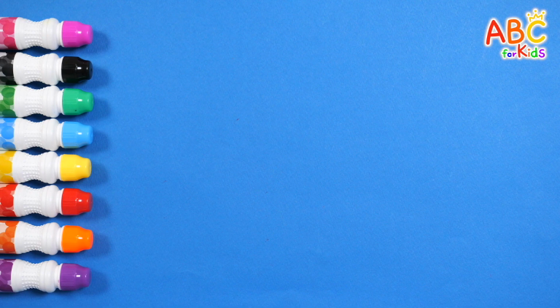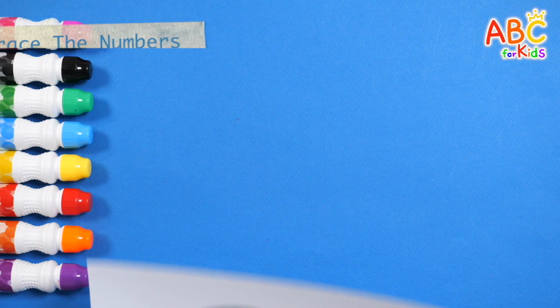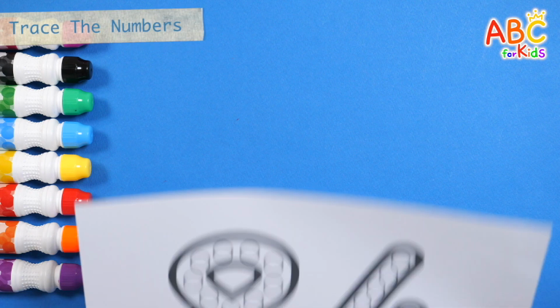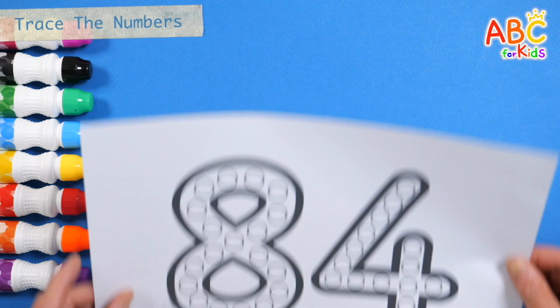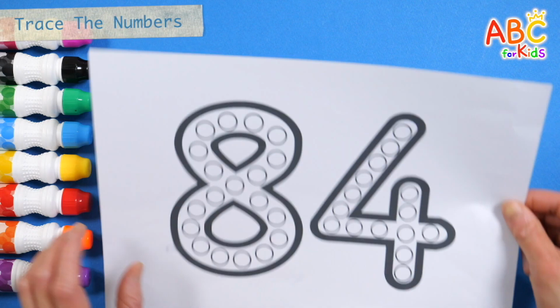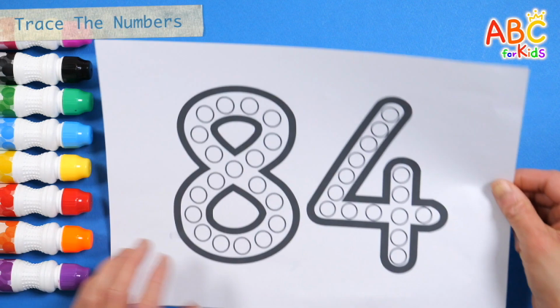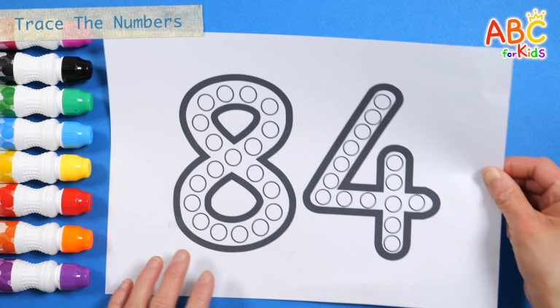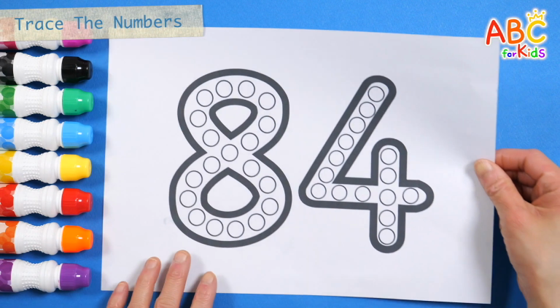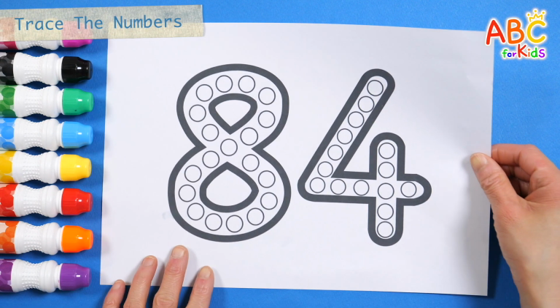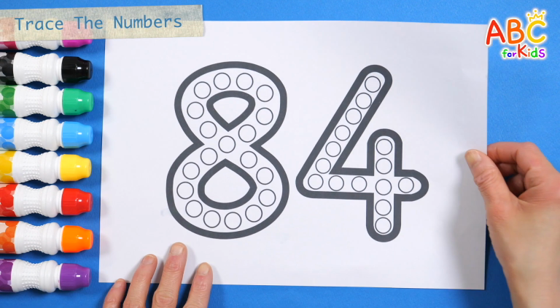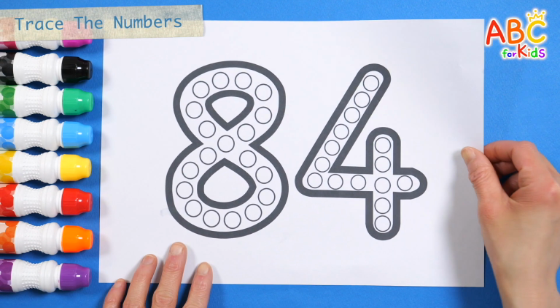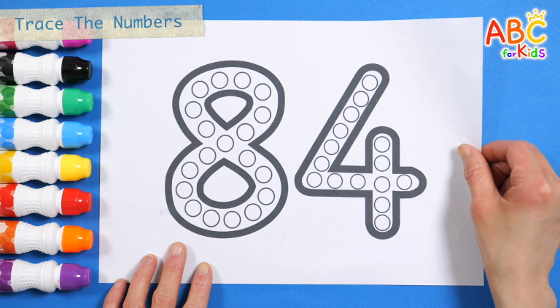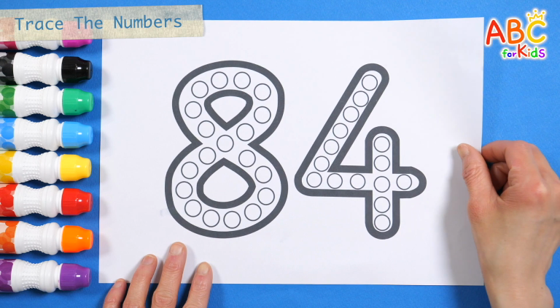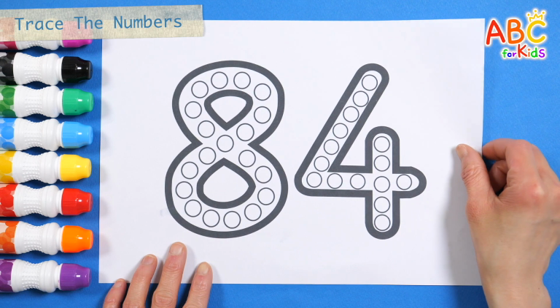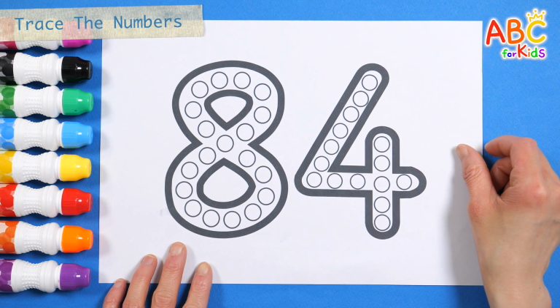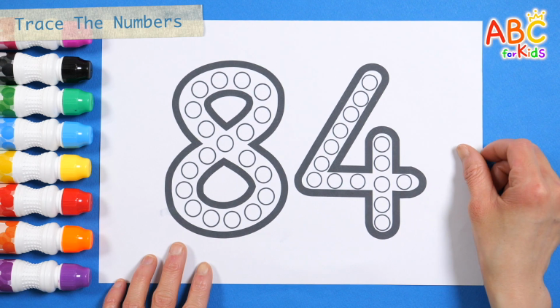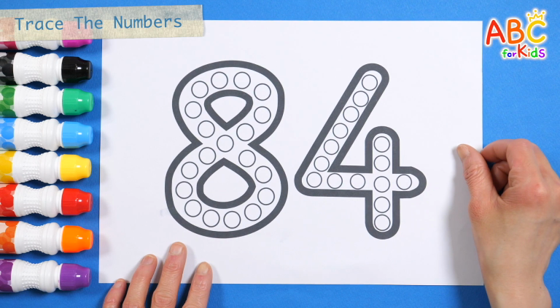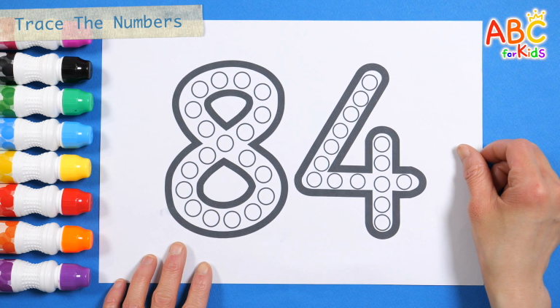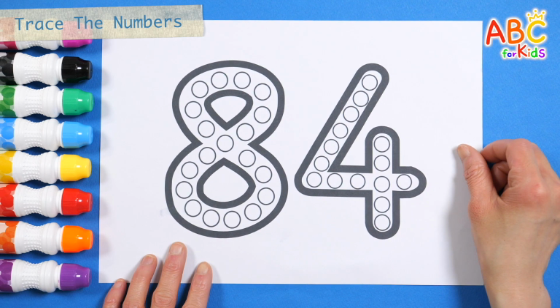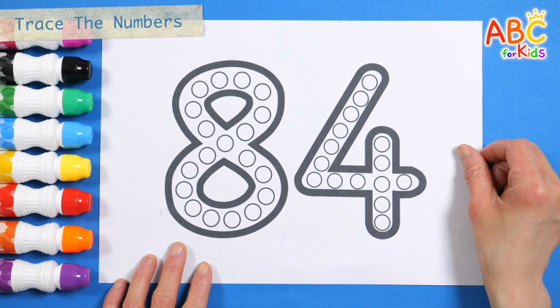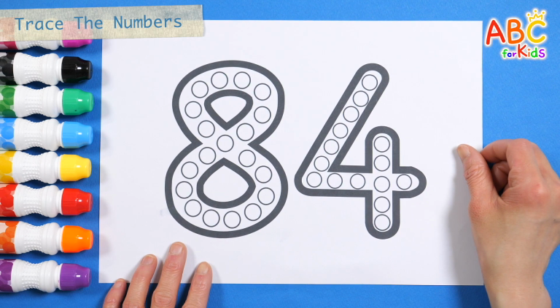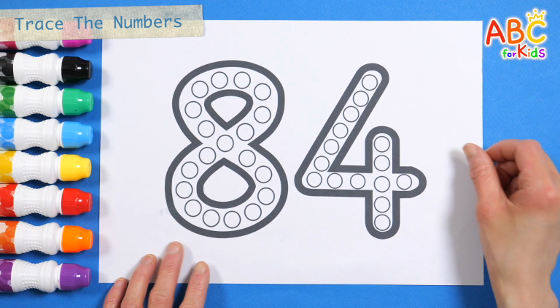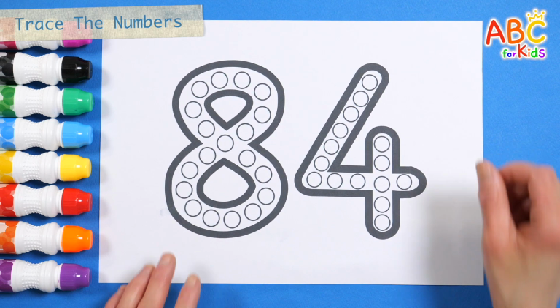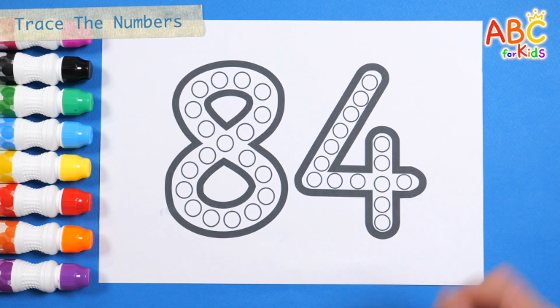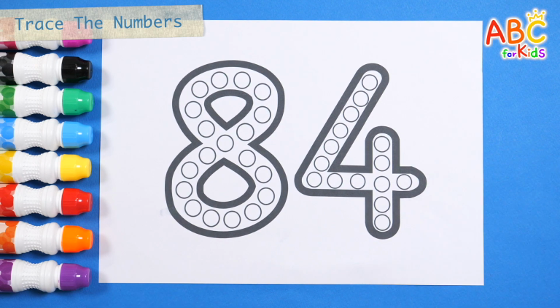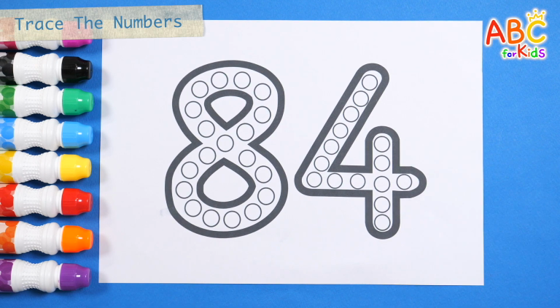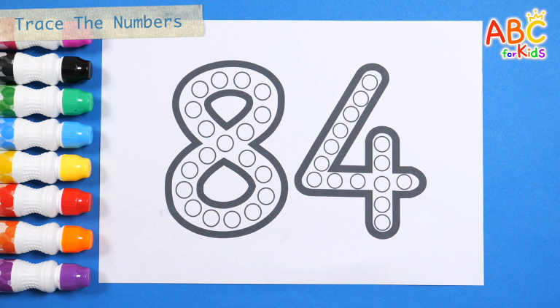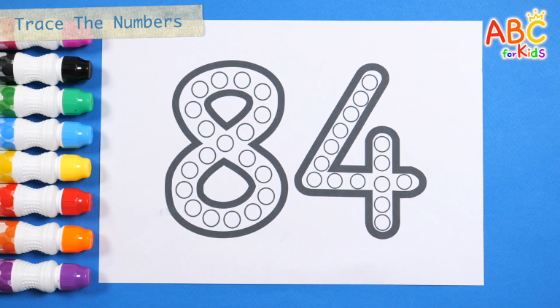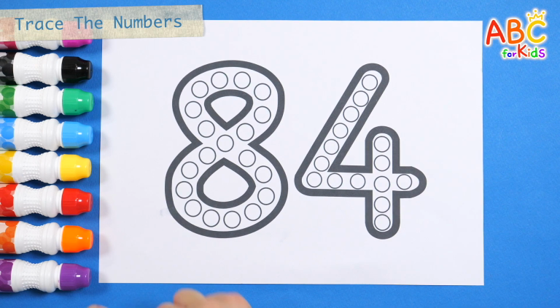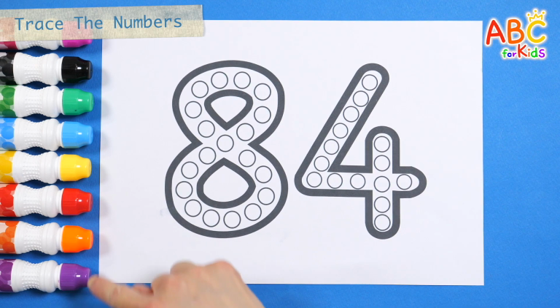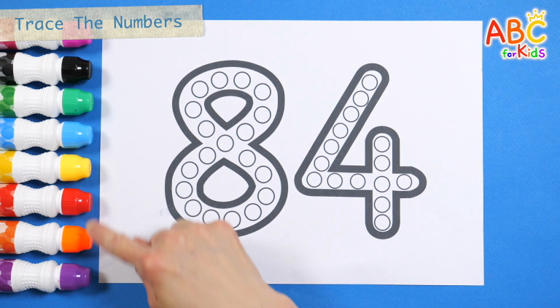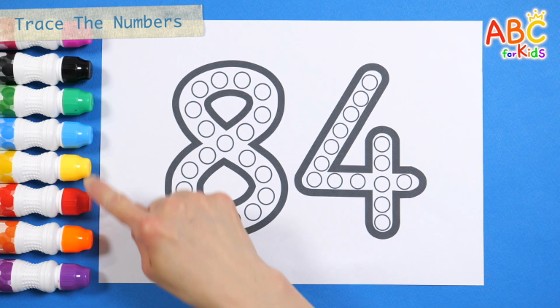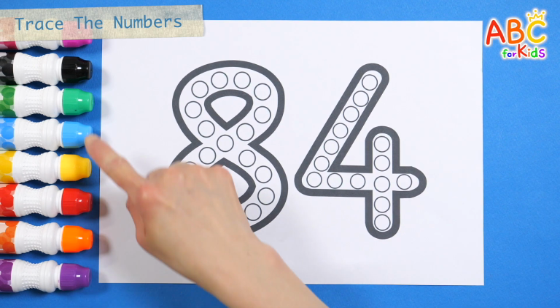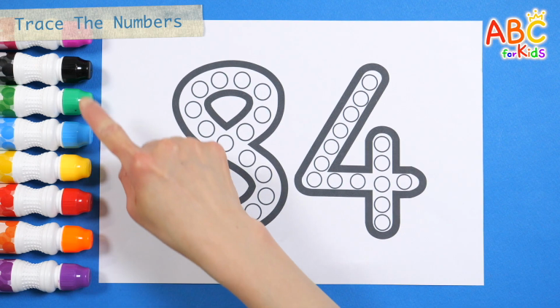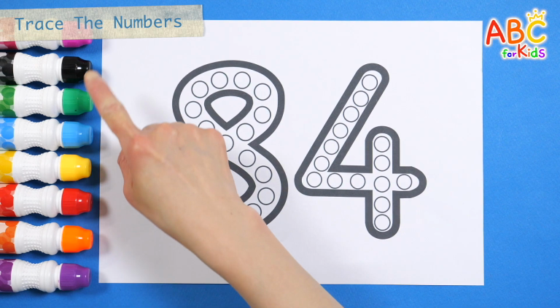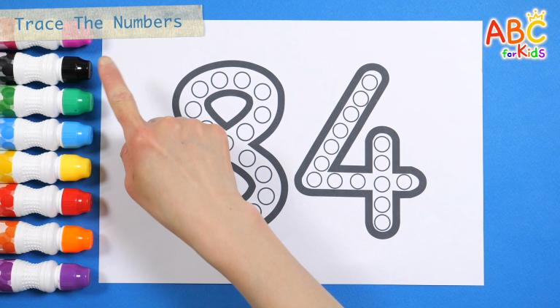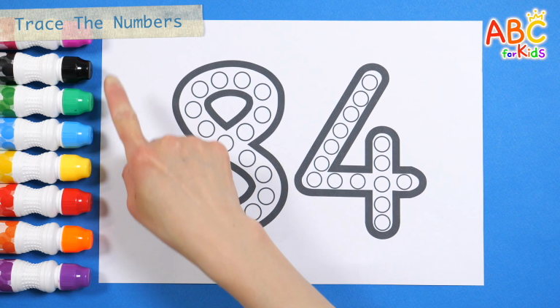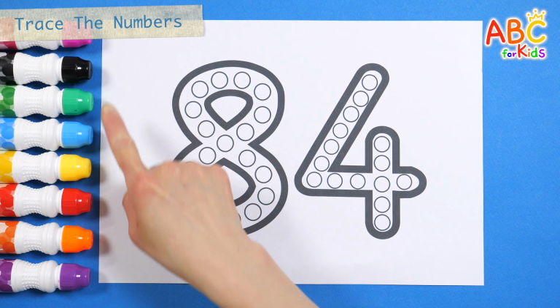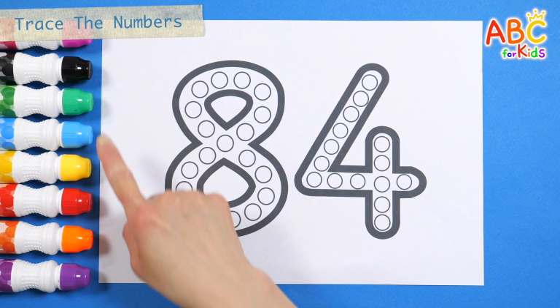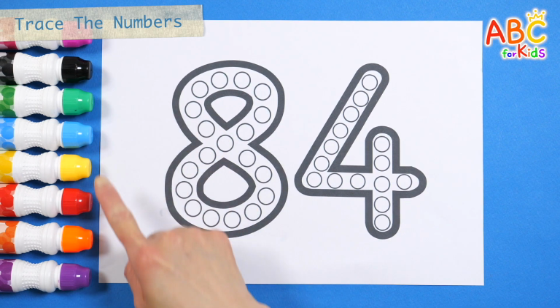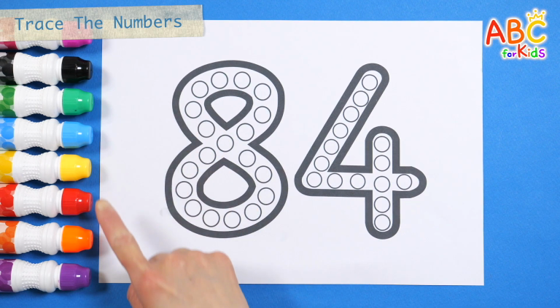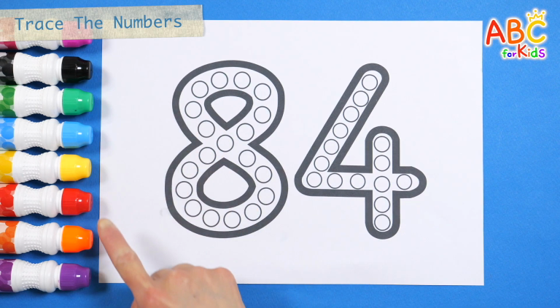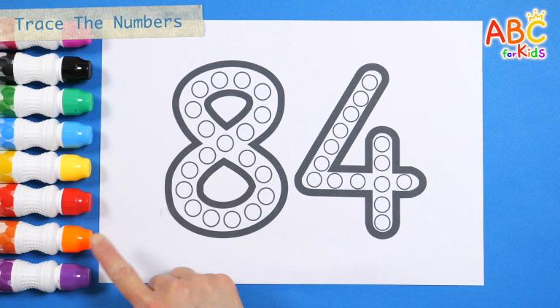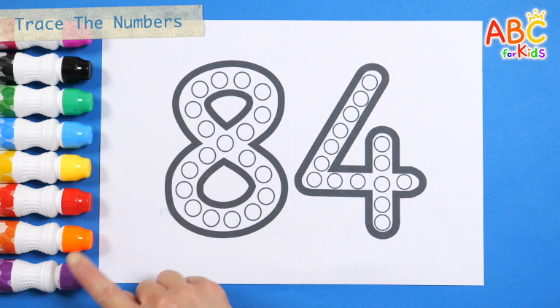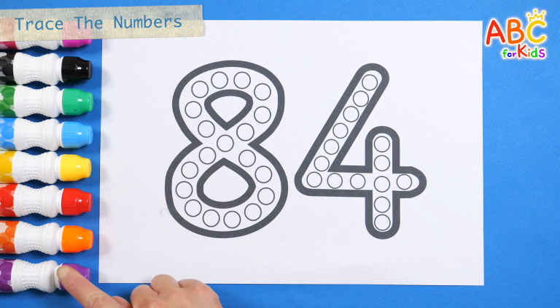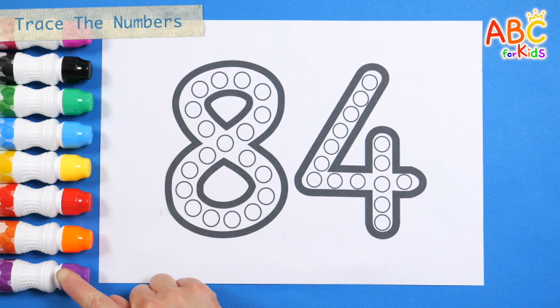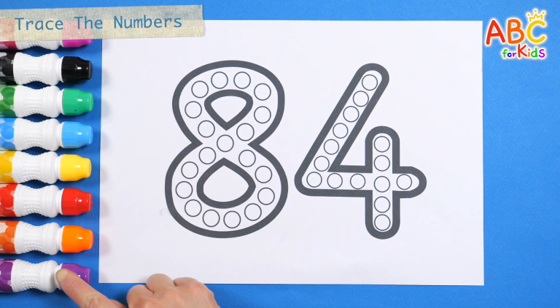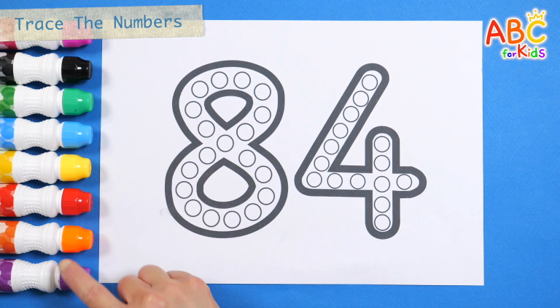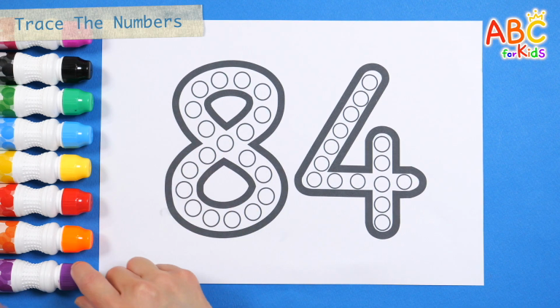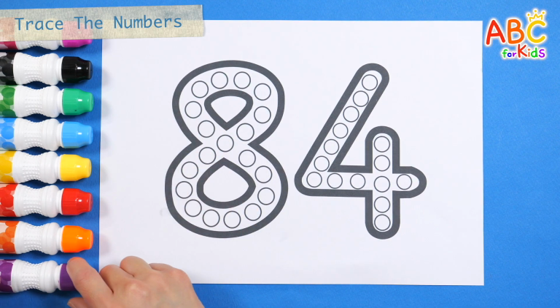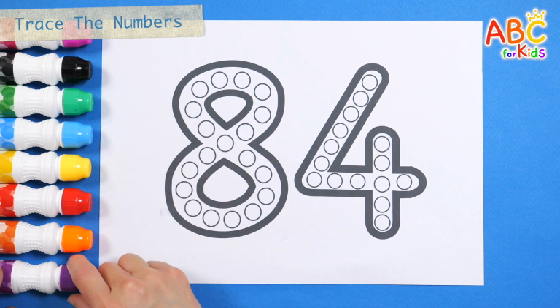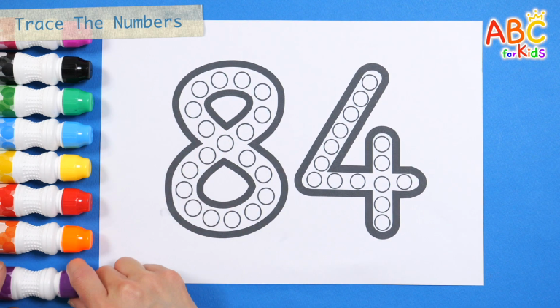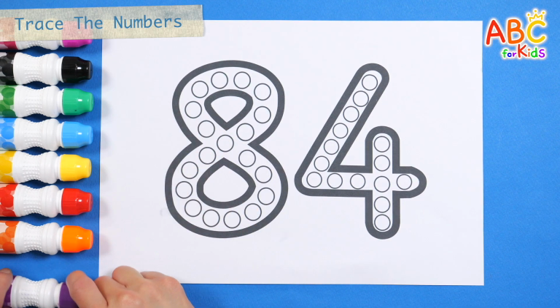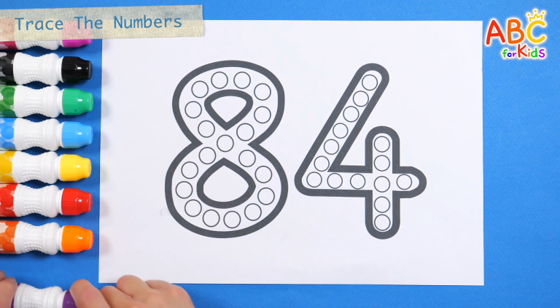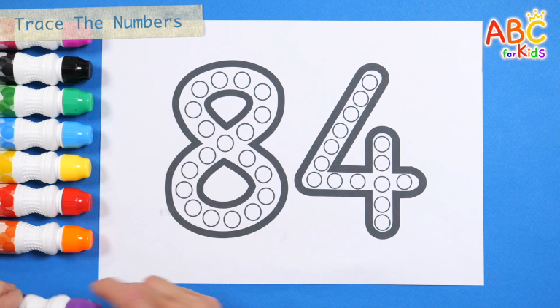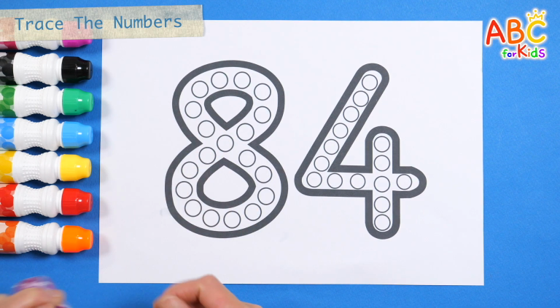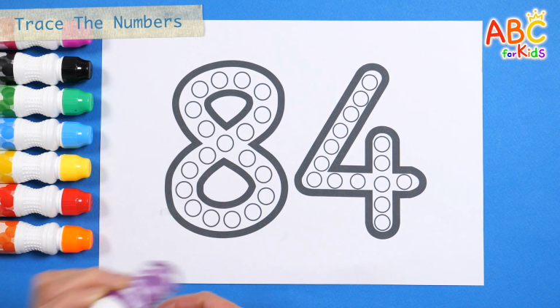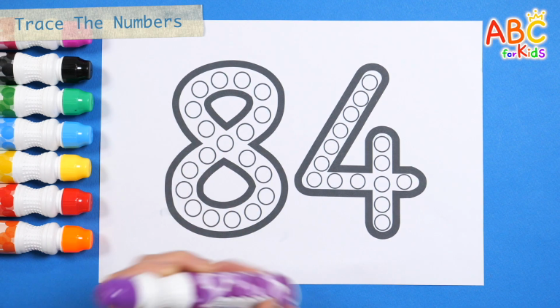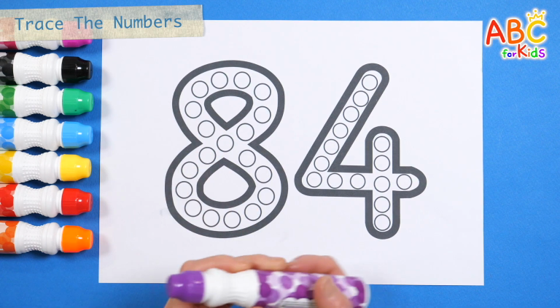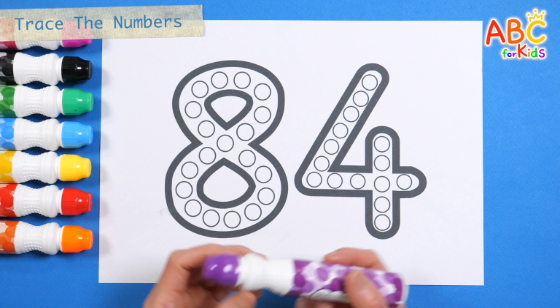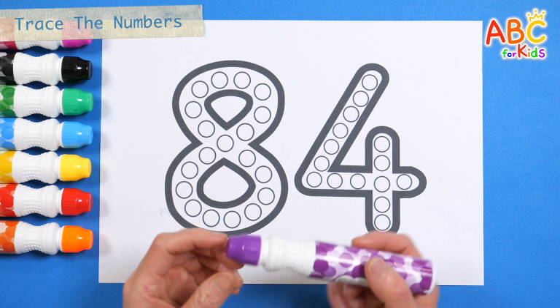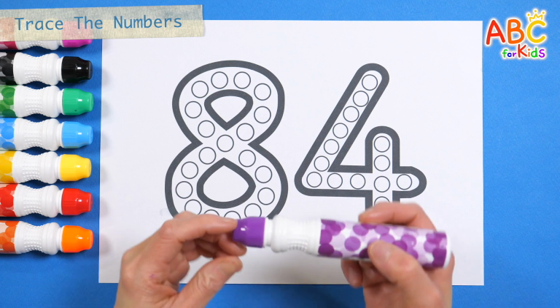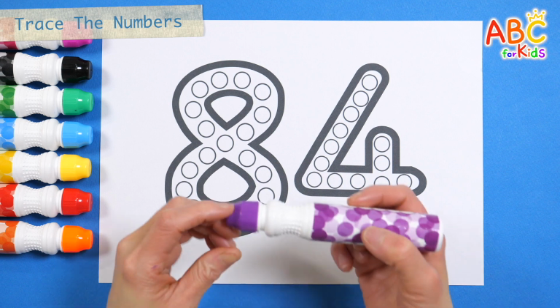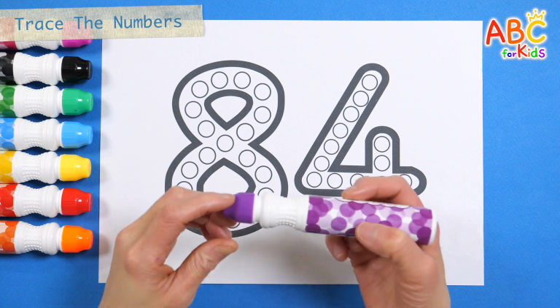Let's write numbers by making dots along the circle.